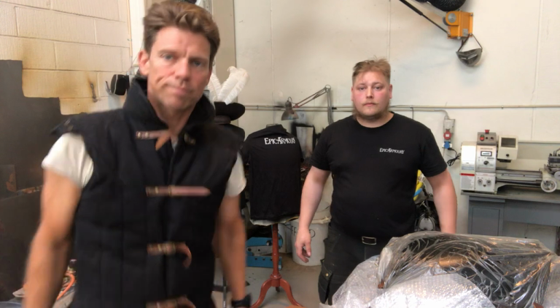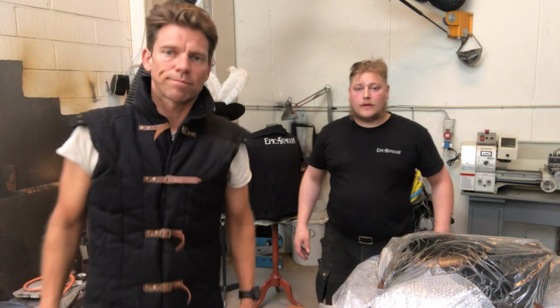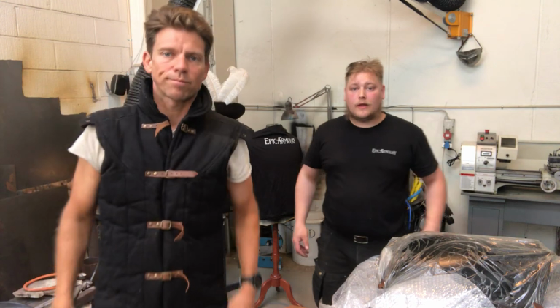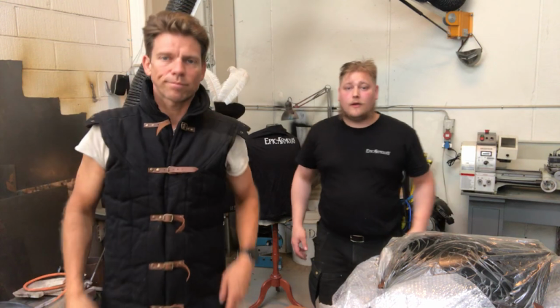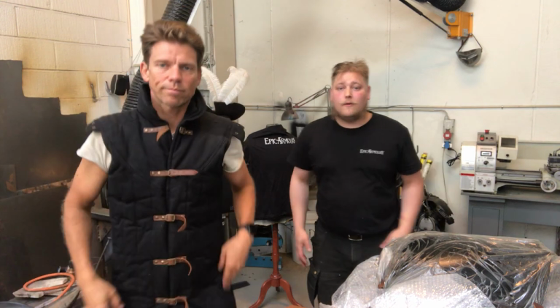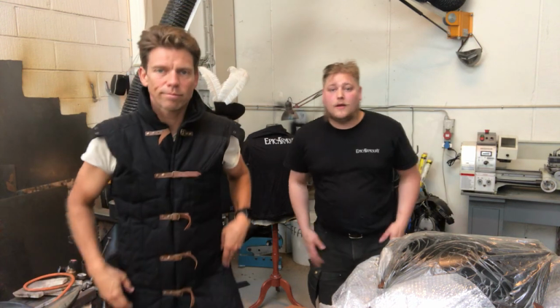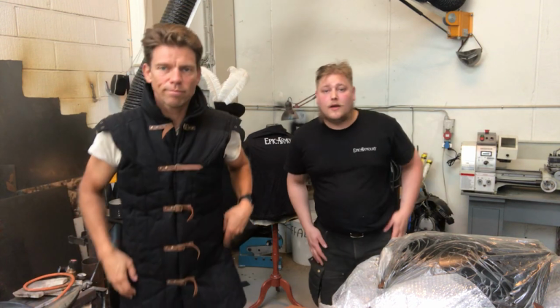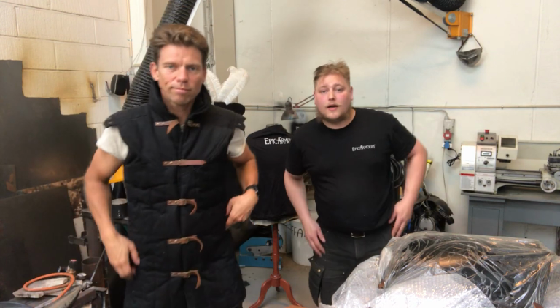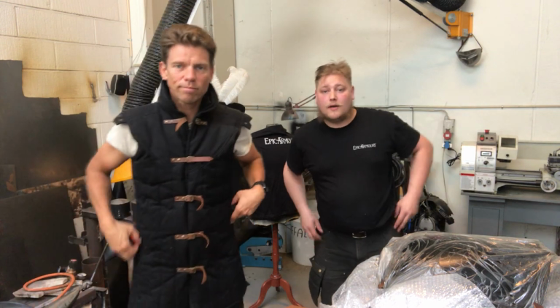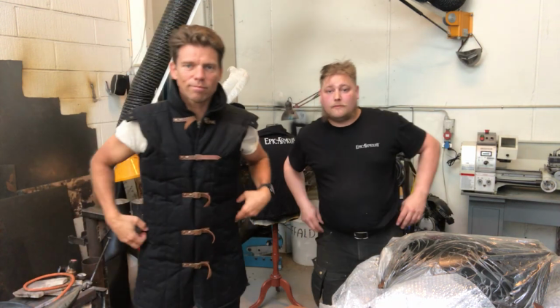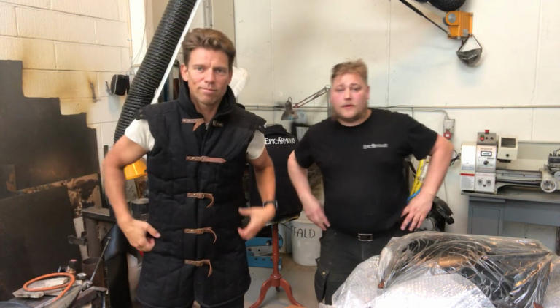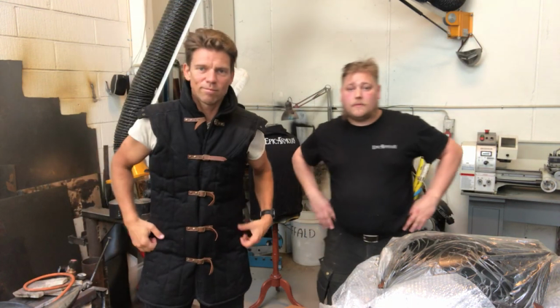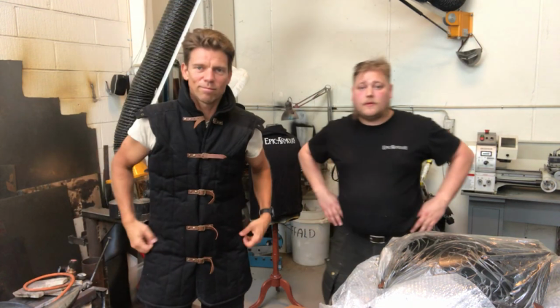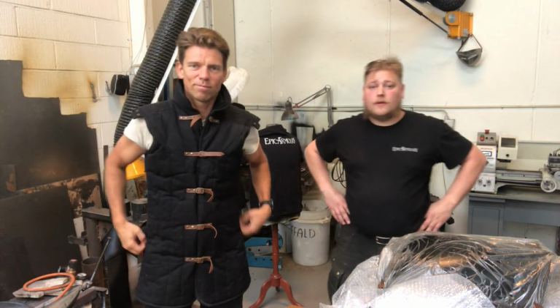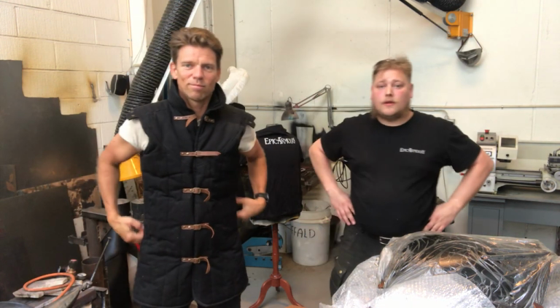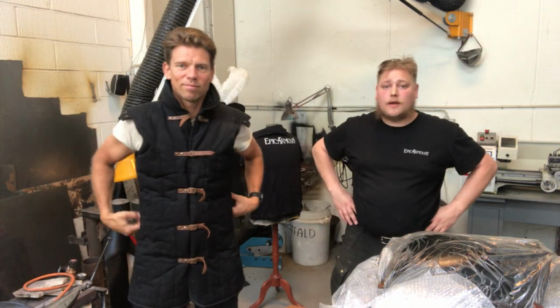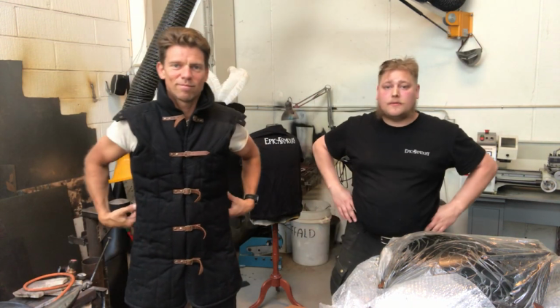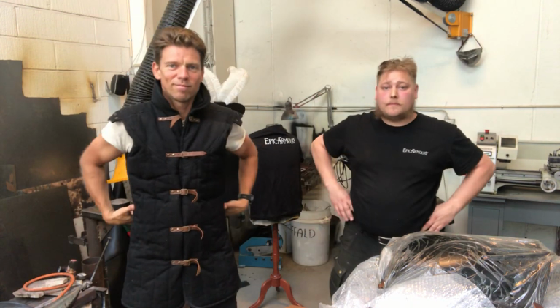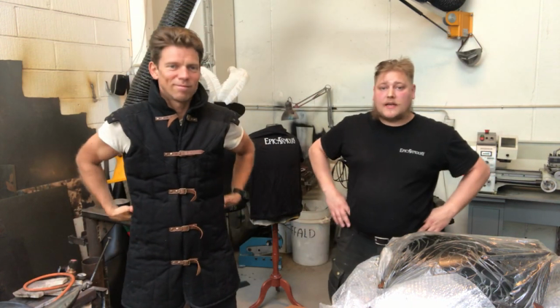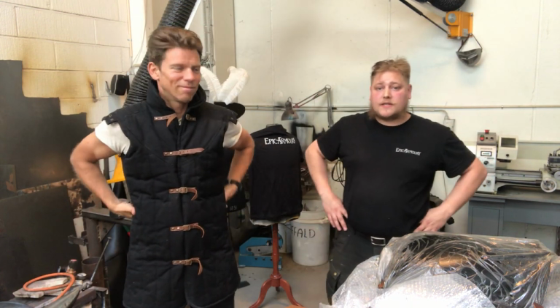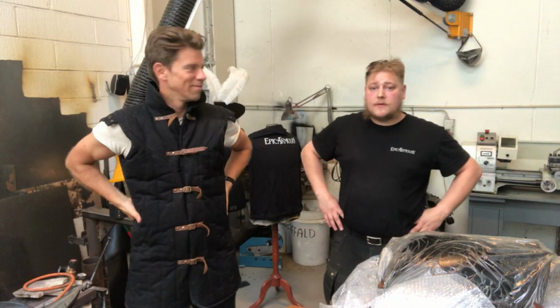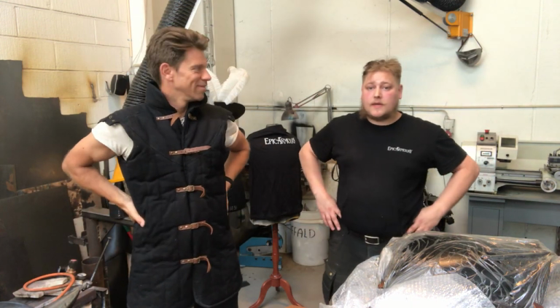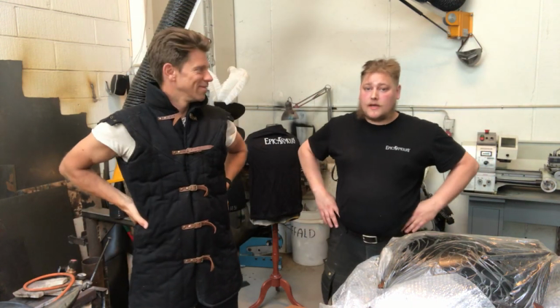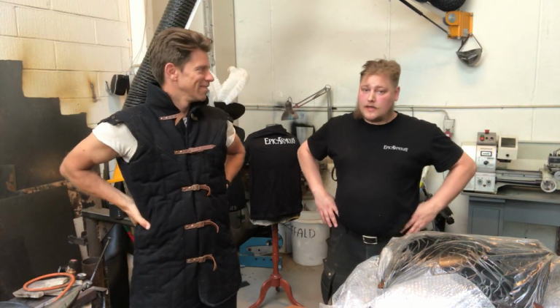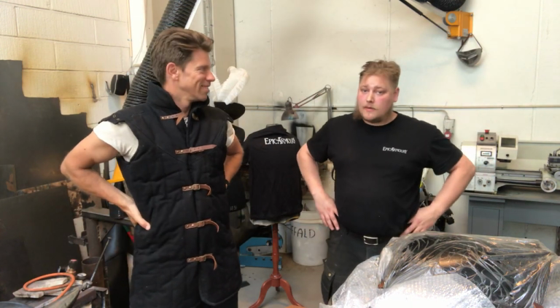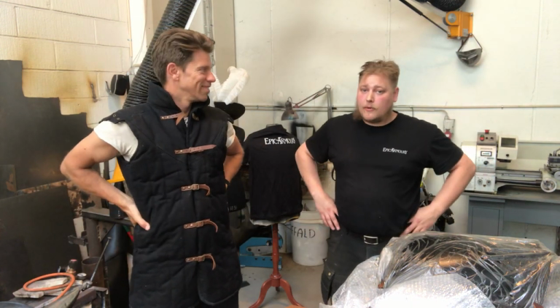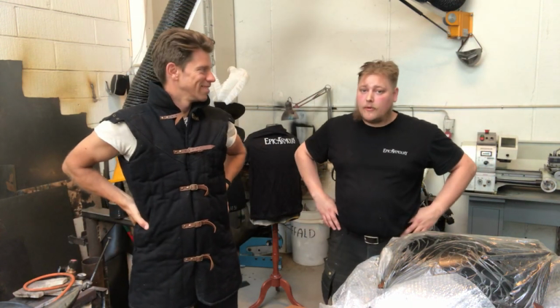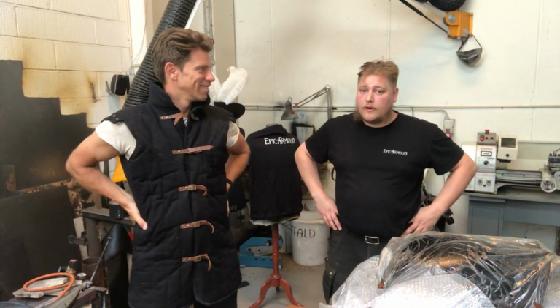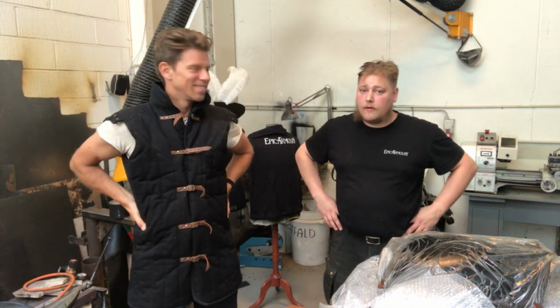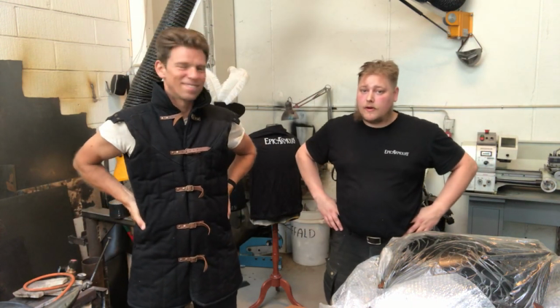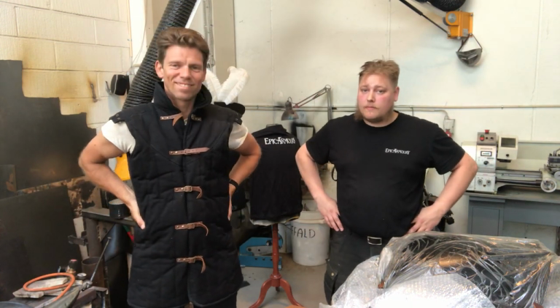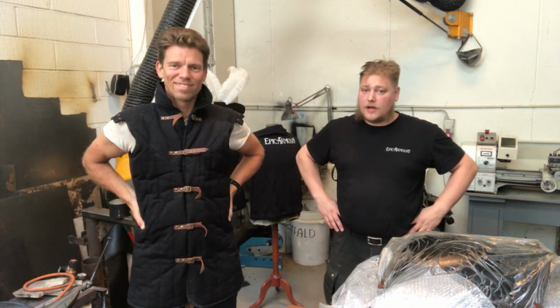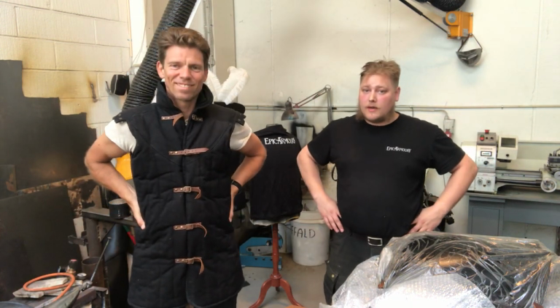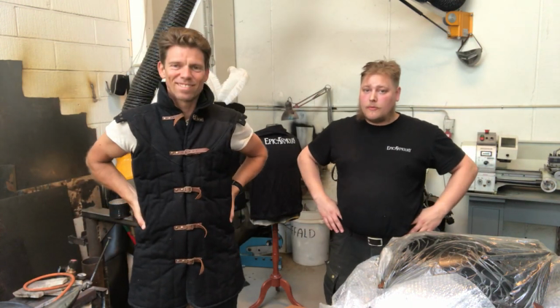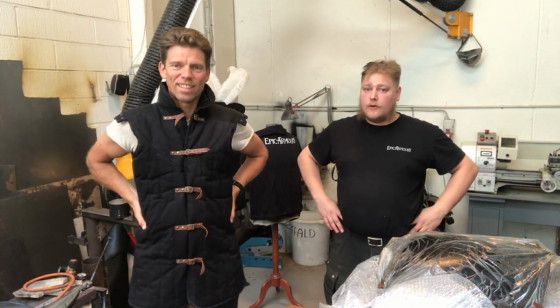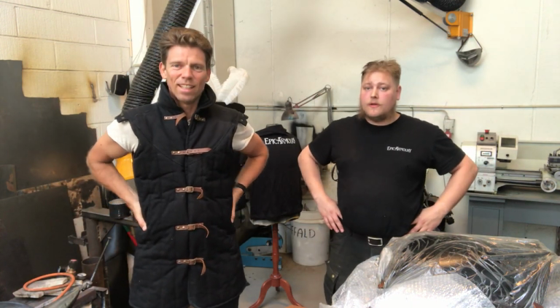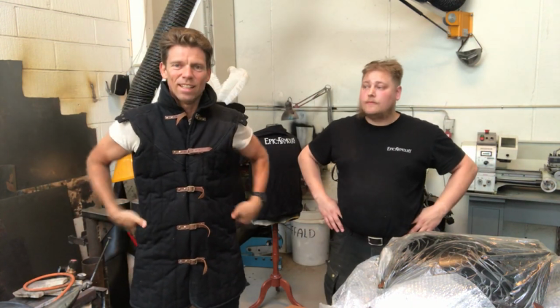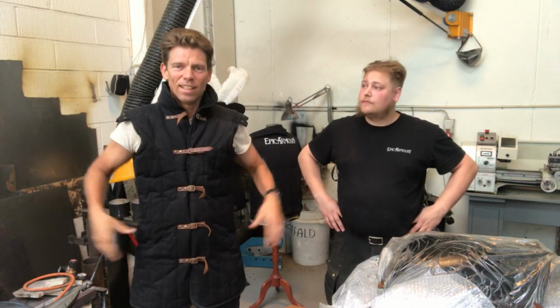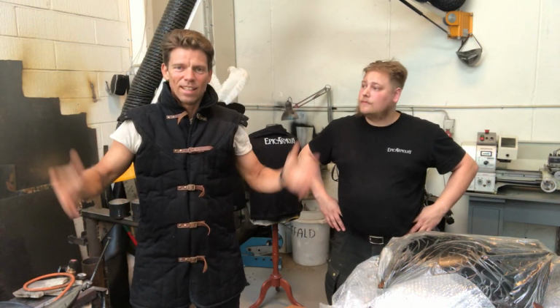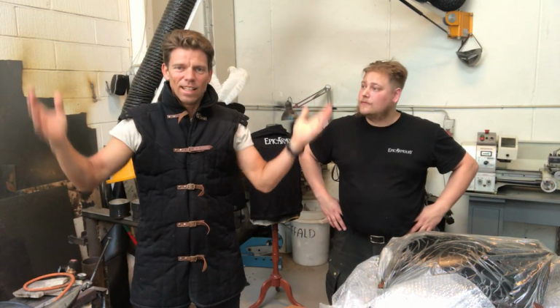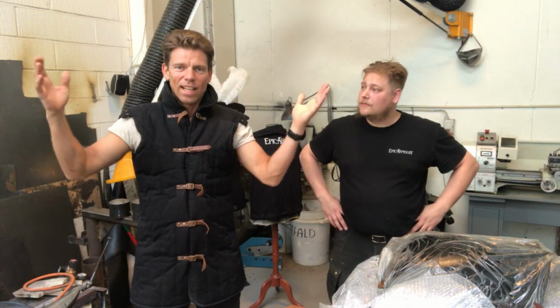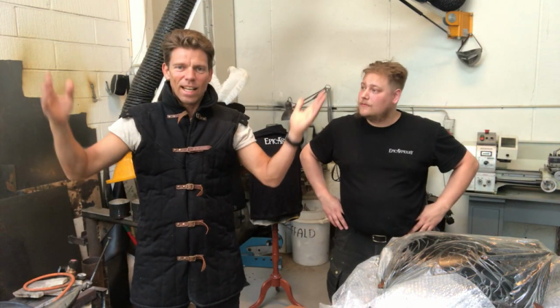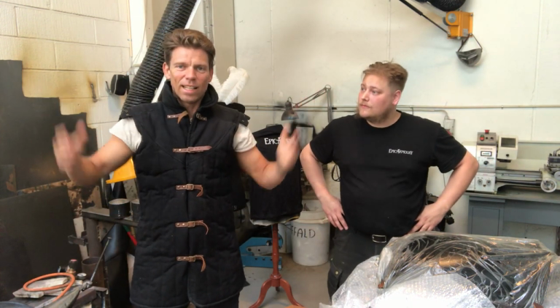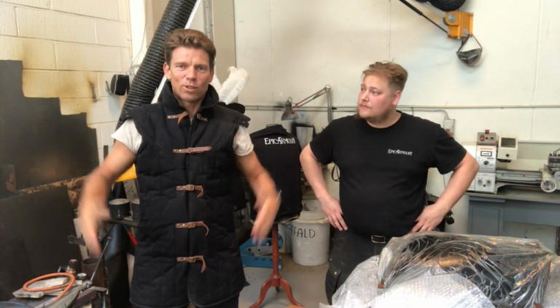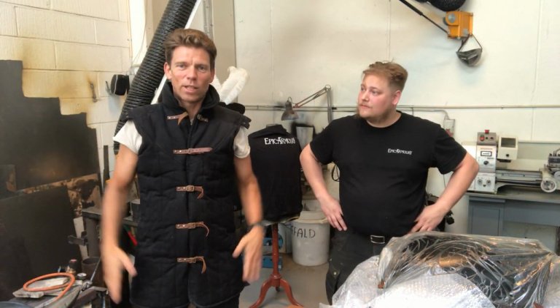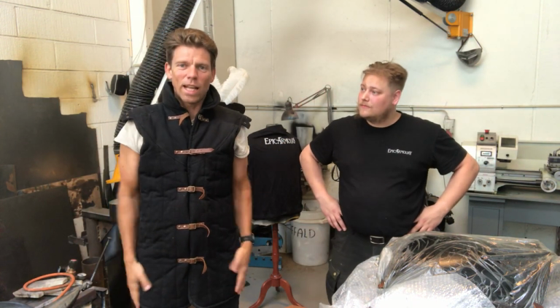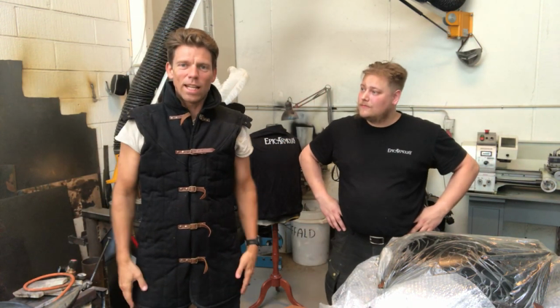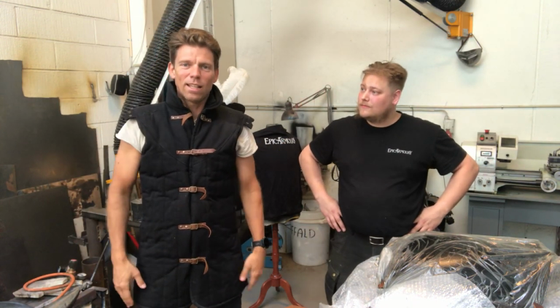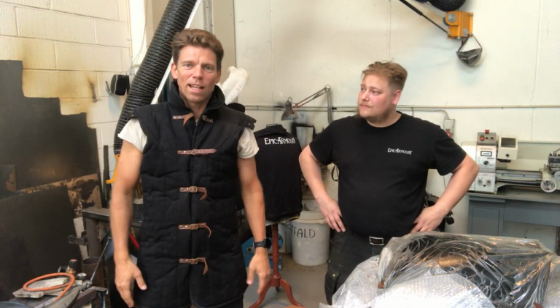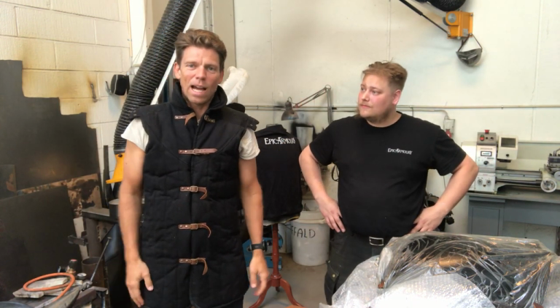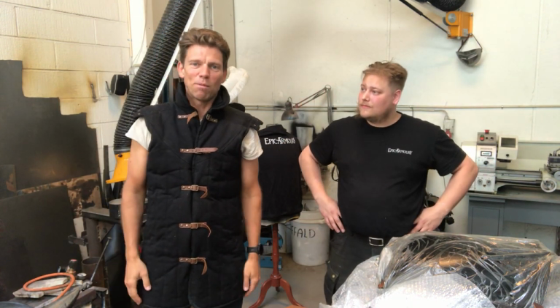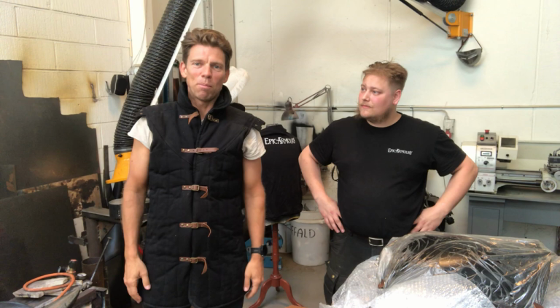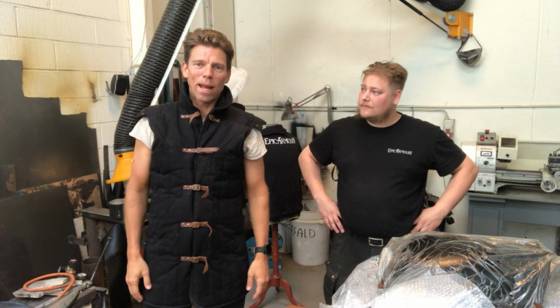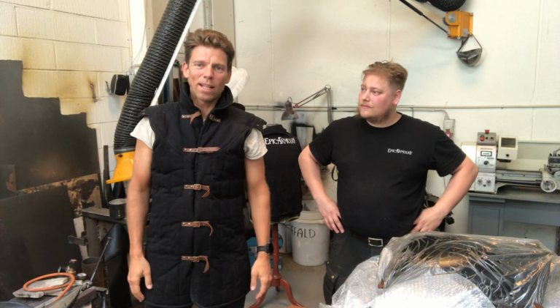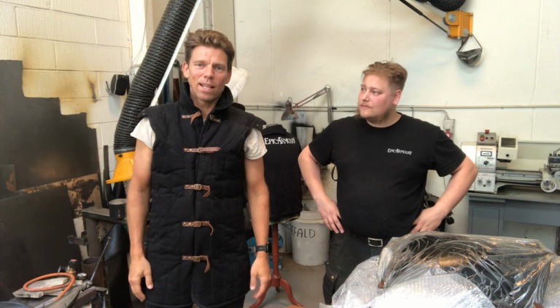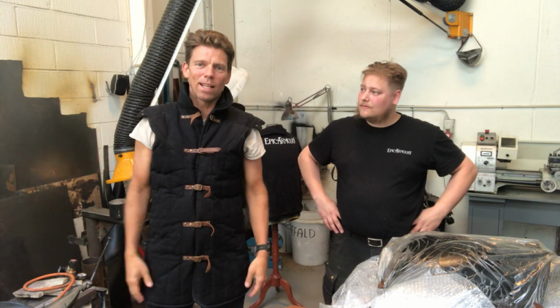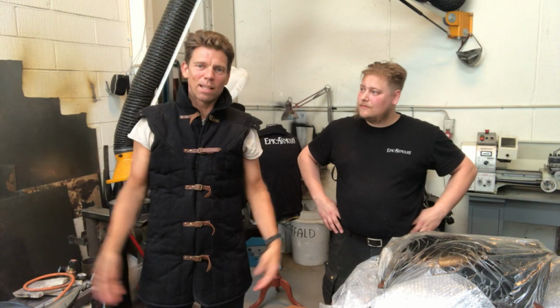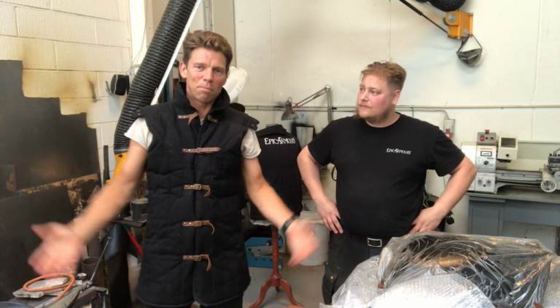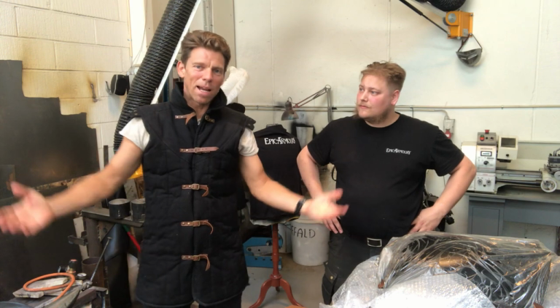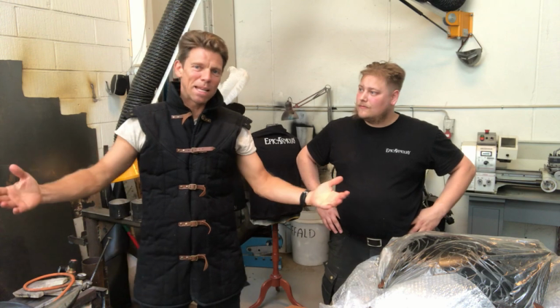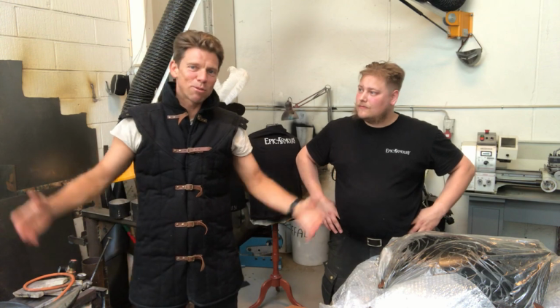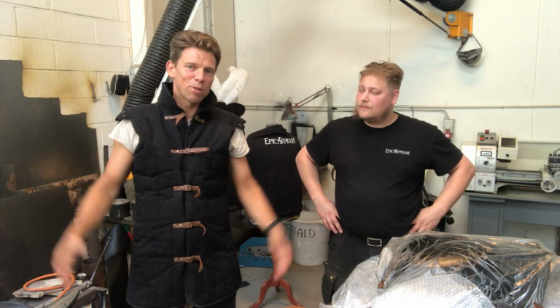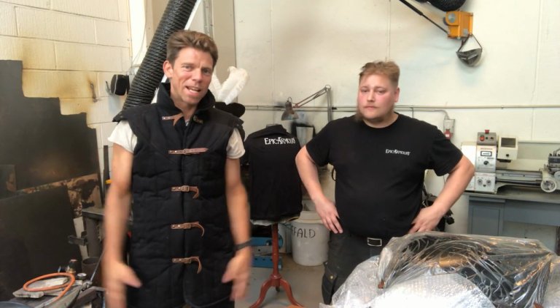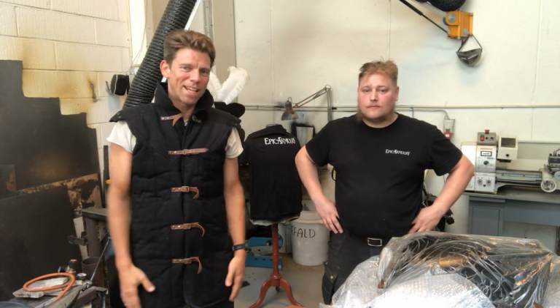Hello, I'm Fabian. I'm the blacksmith and armorer here at Epic Armory. And today I'm the mannequin and my name is Rene.